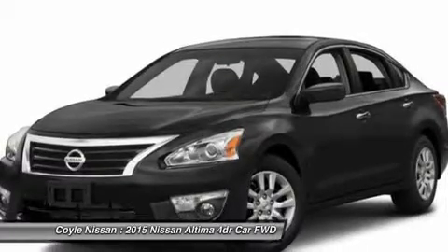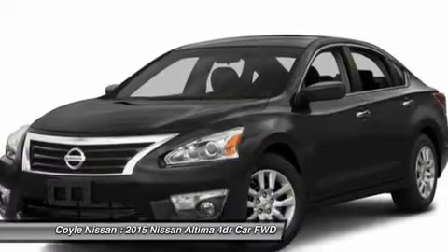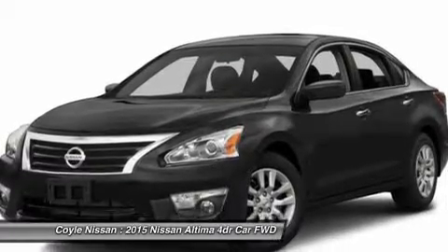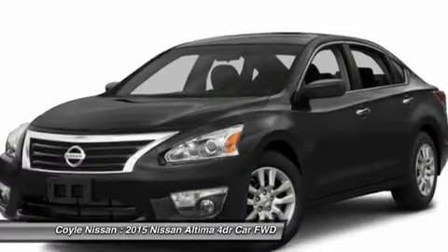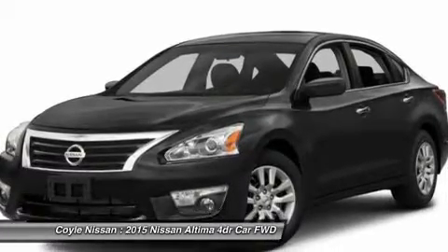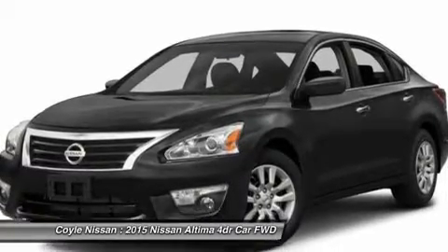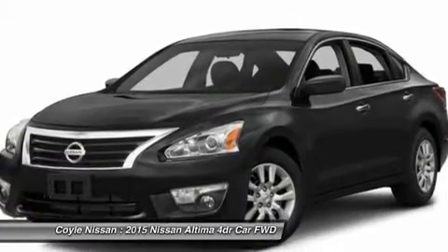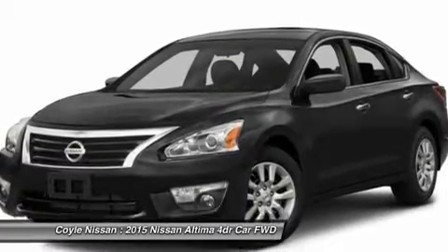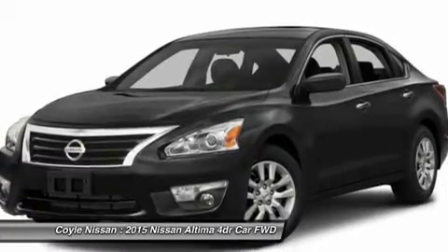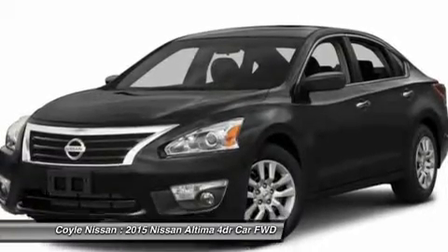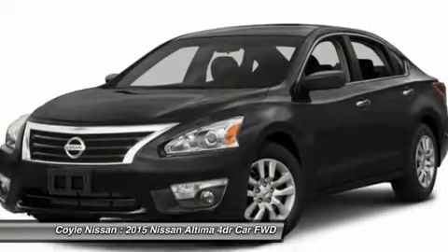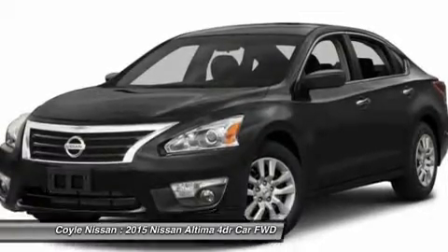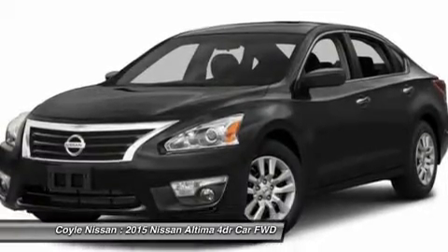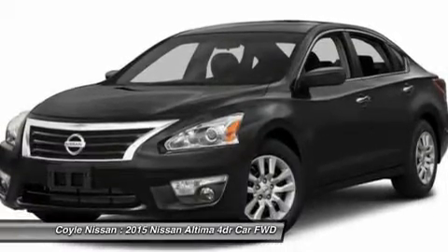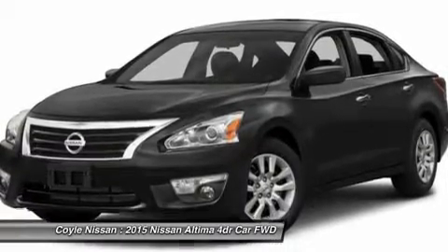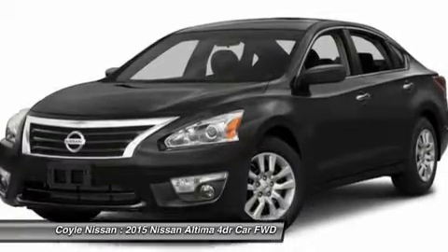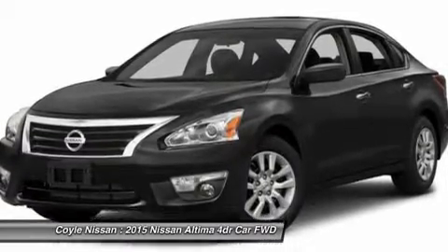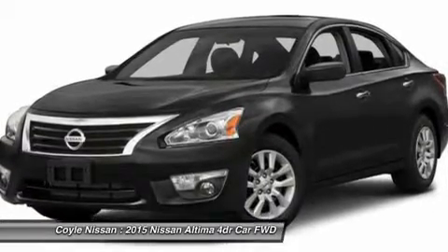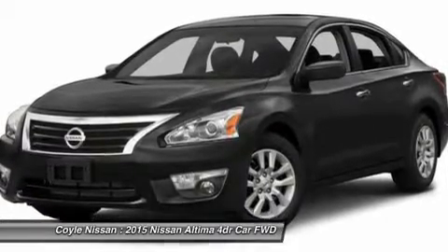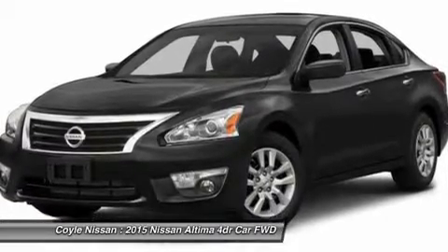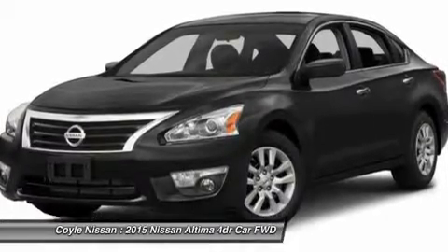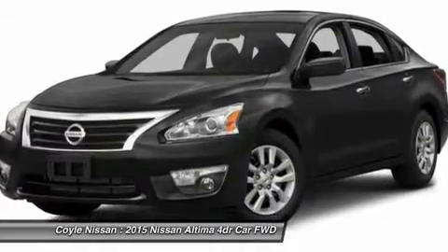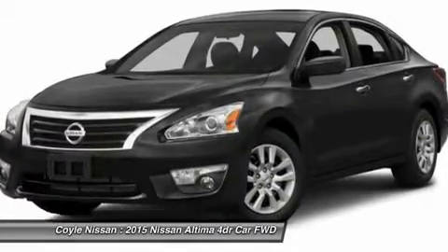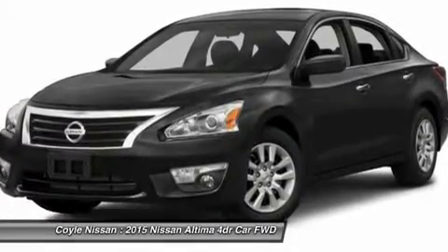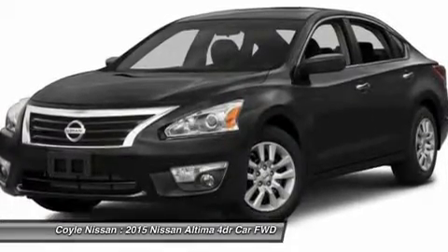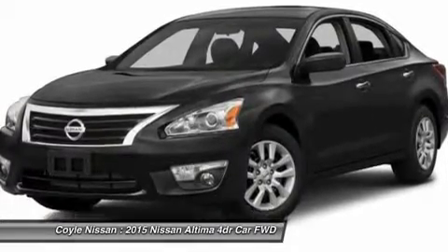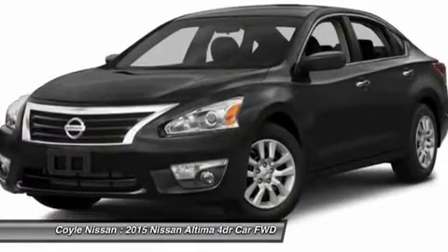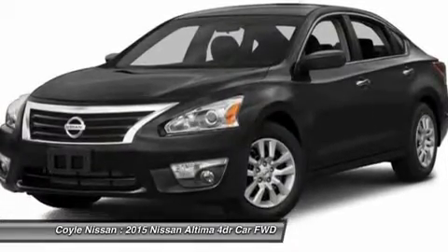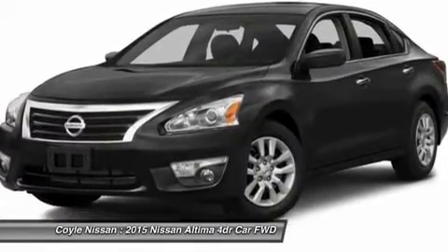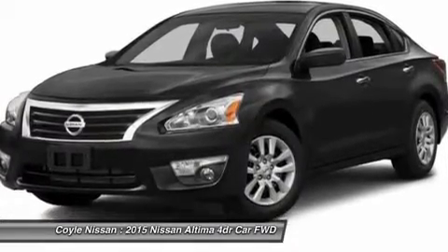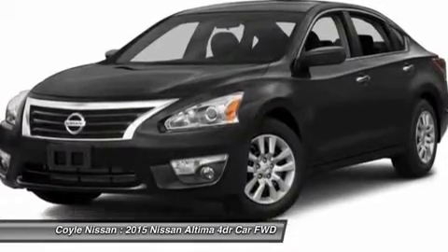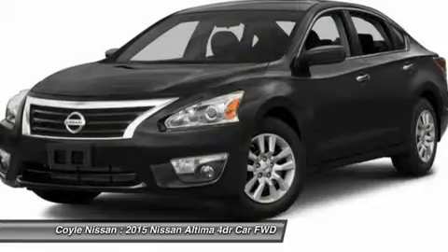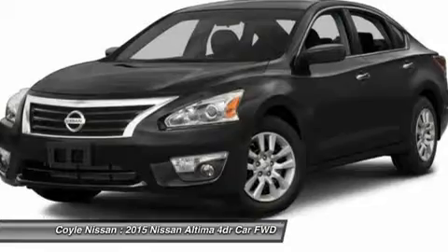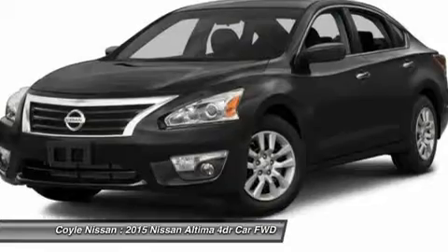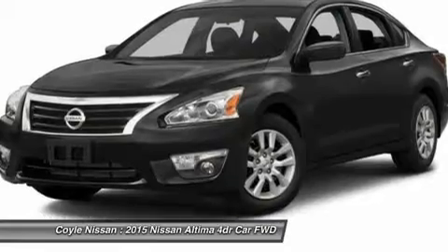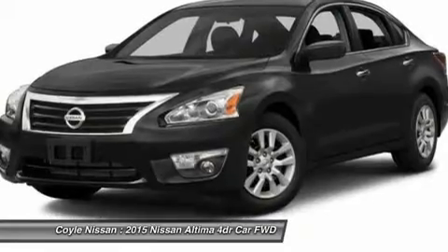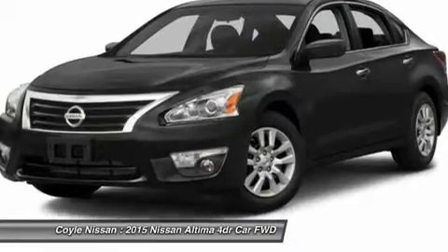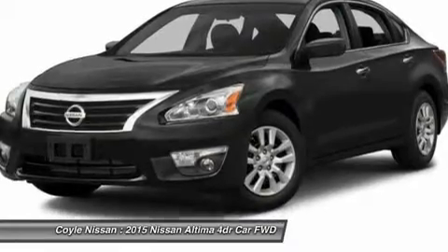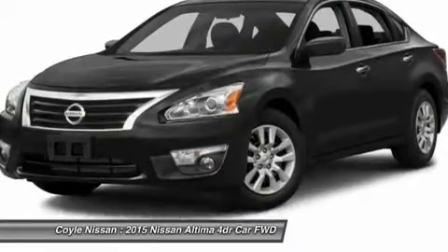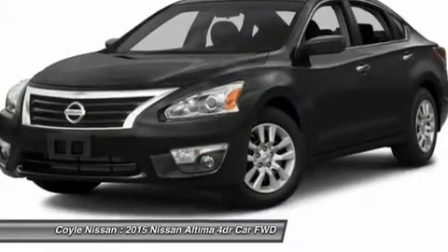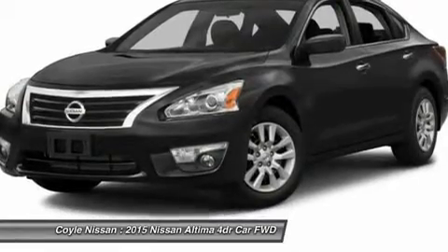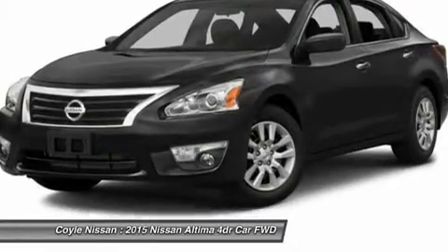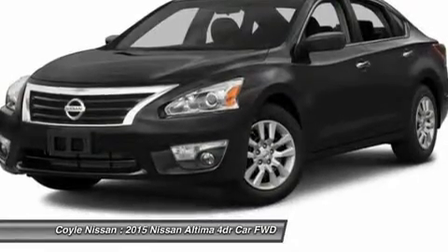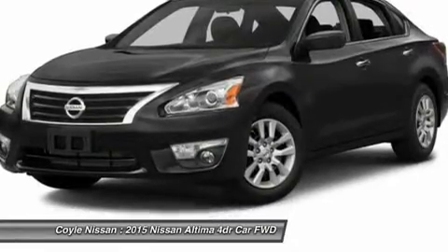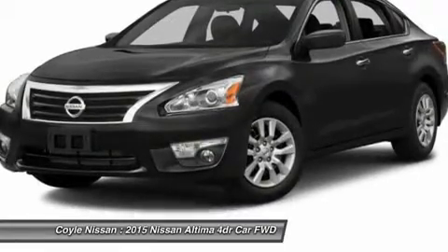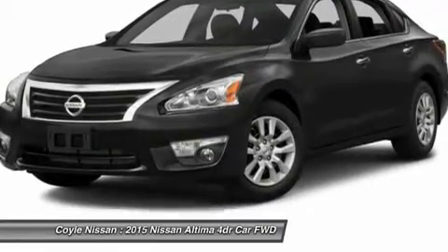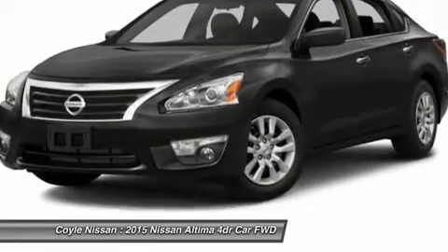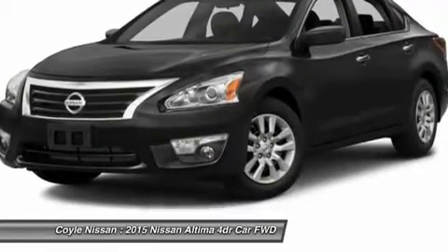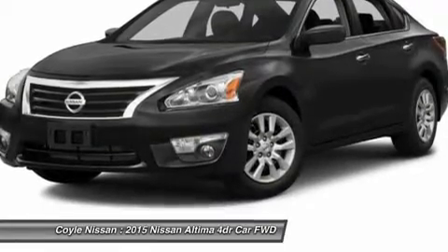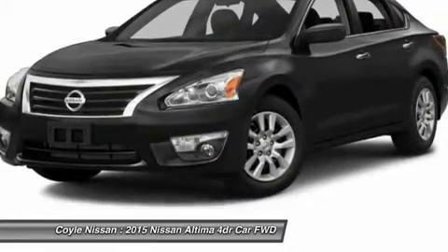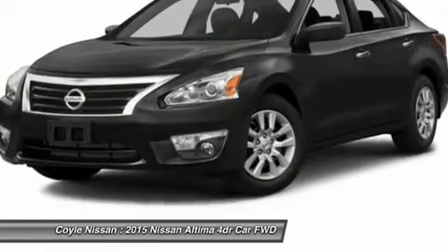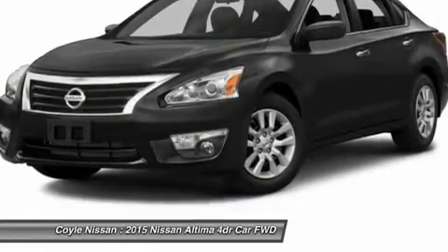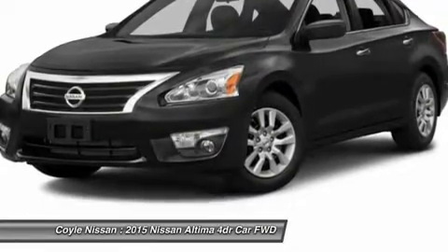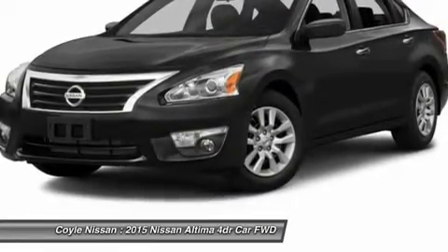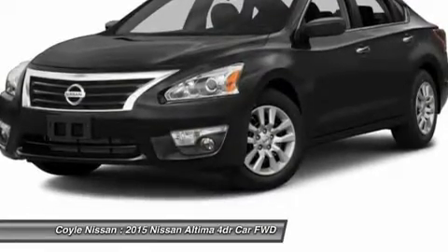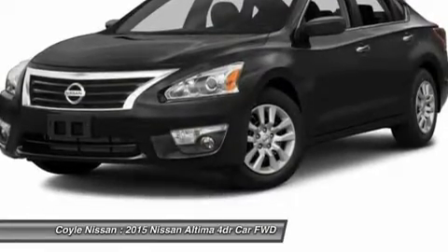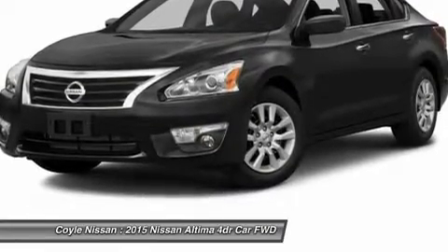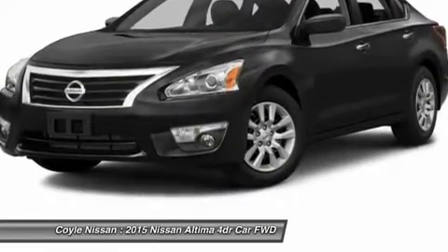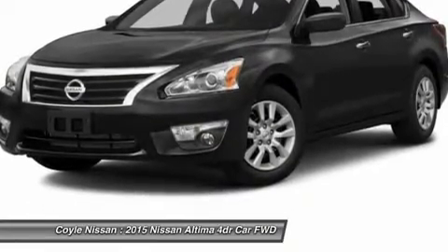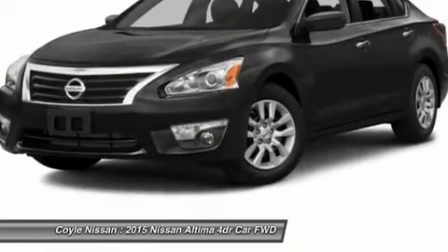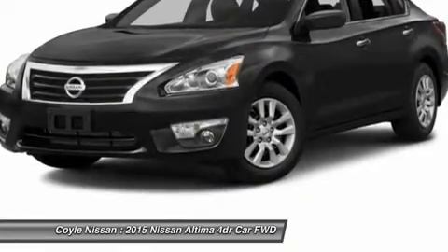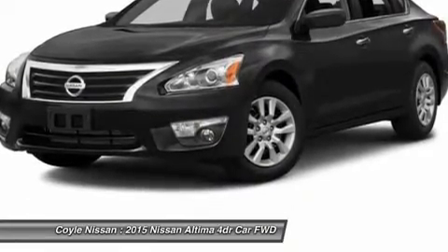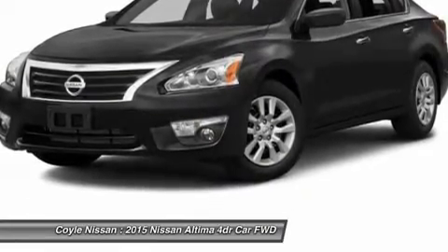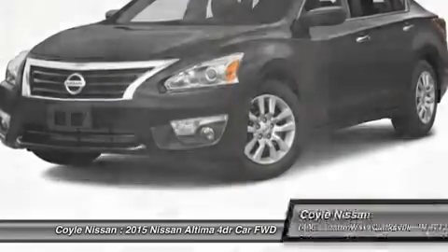Bluetooth, power steering, adjustable steering wheel, driver airbag, four-wheel disc brakes. Come take a test drive today.